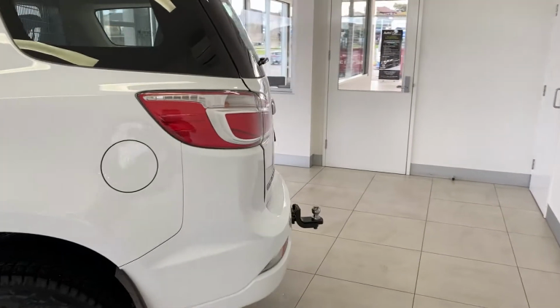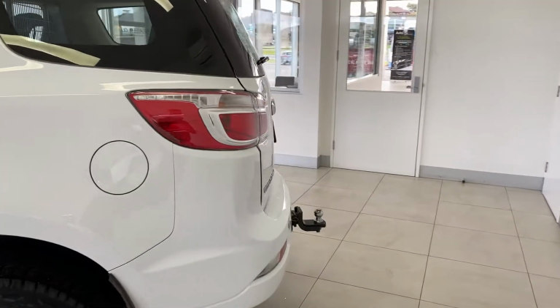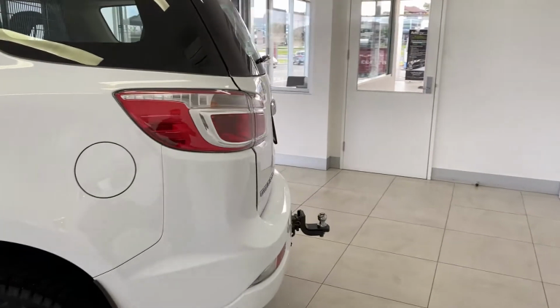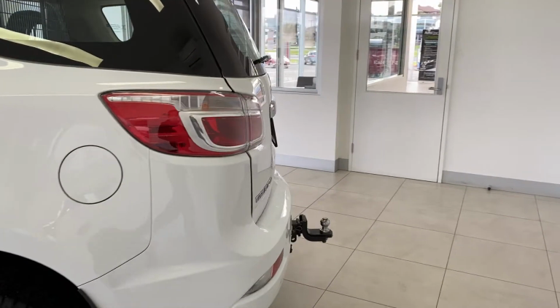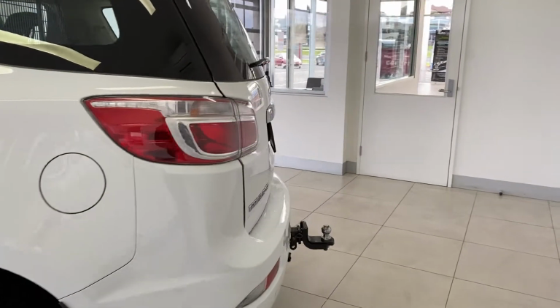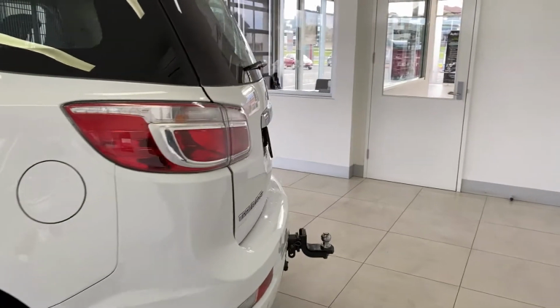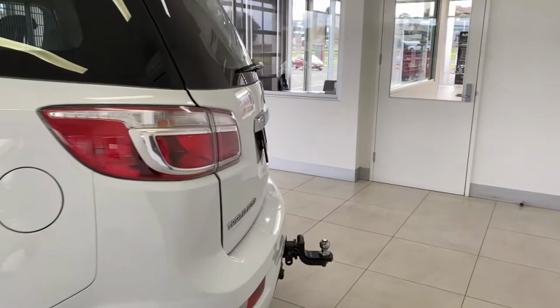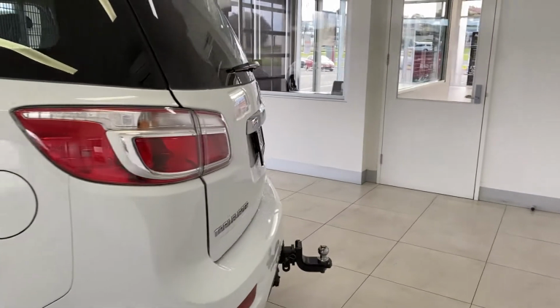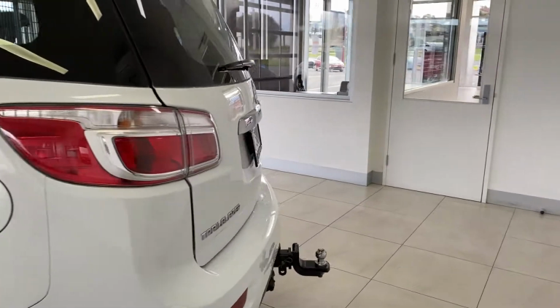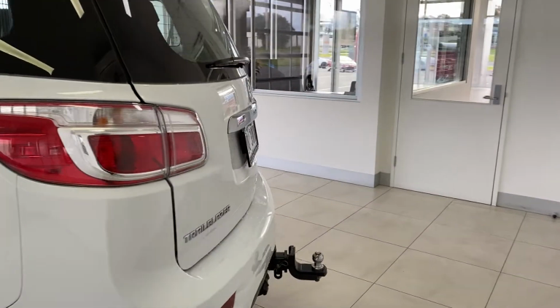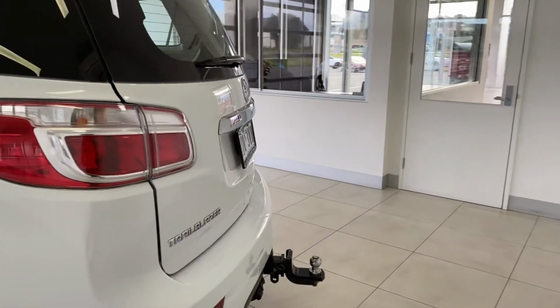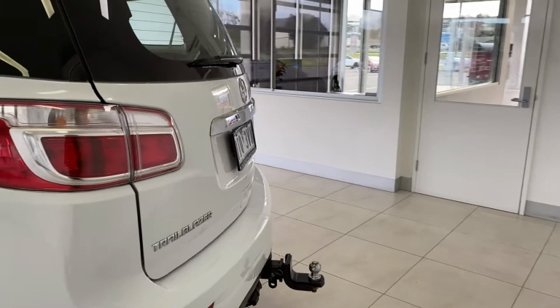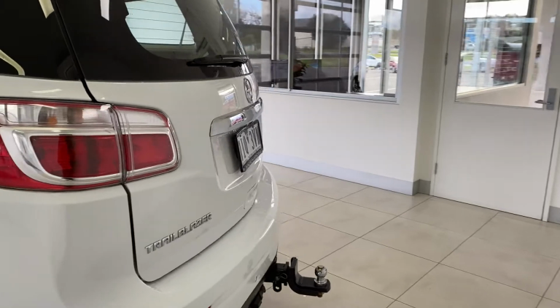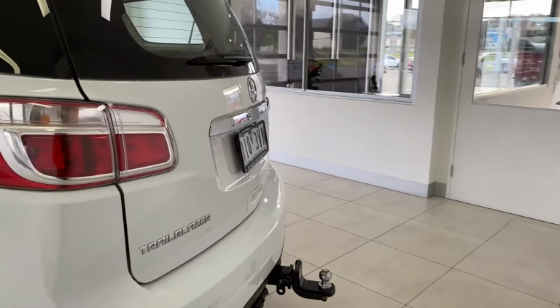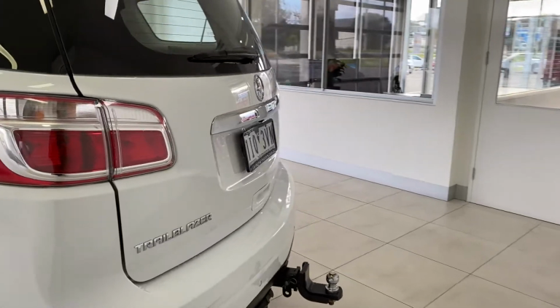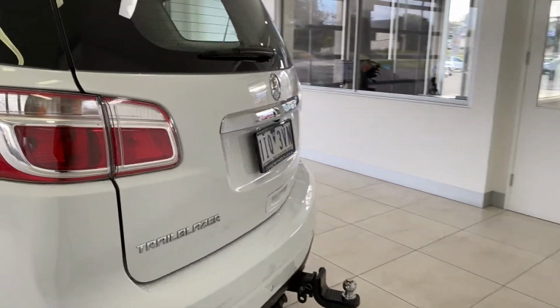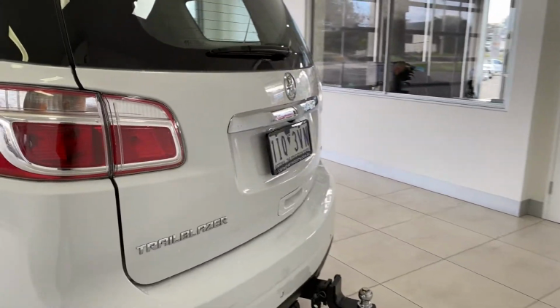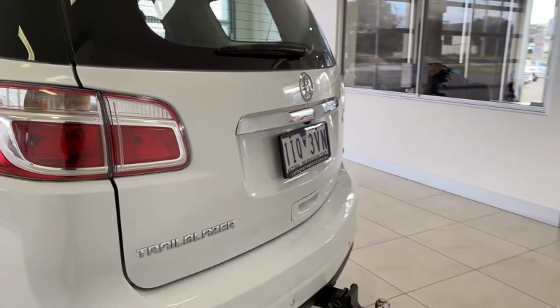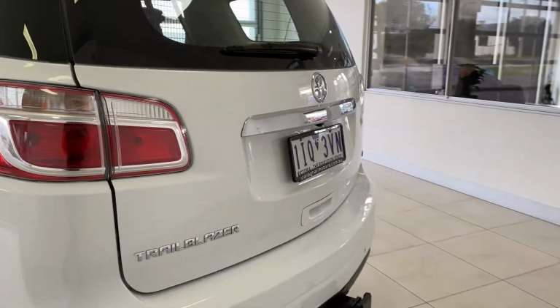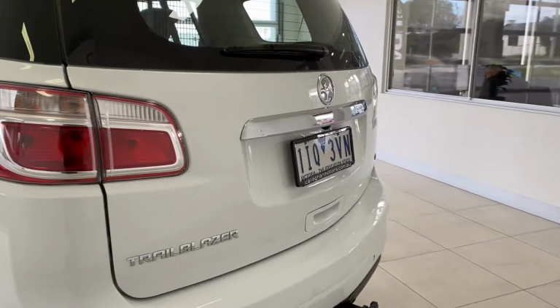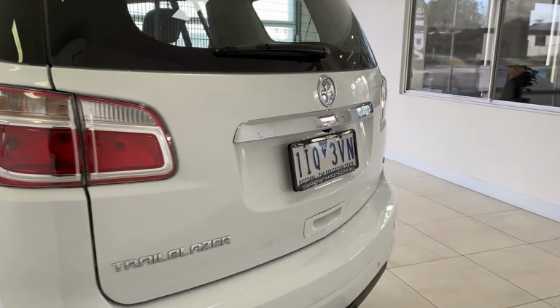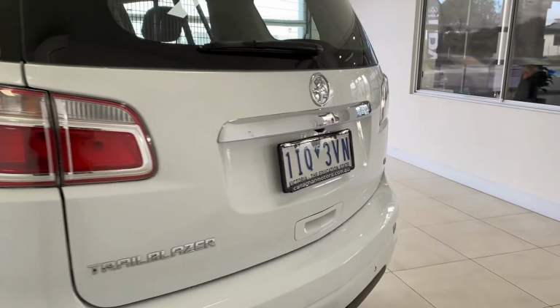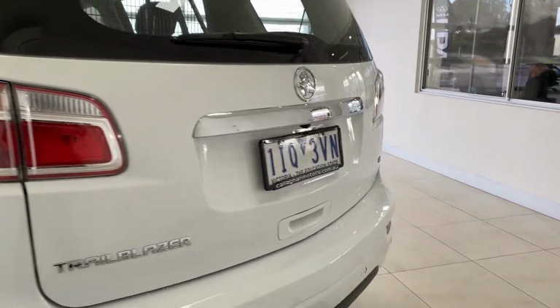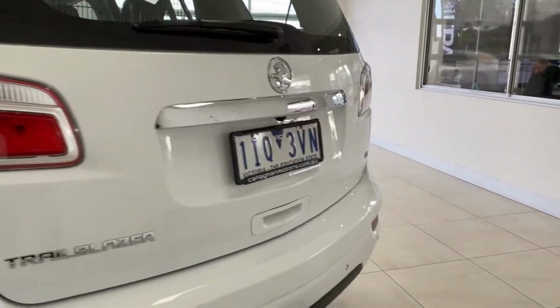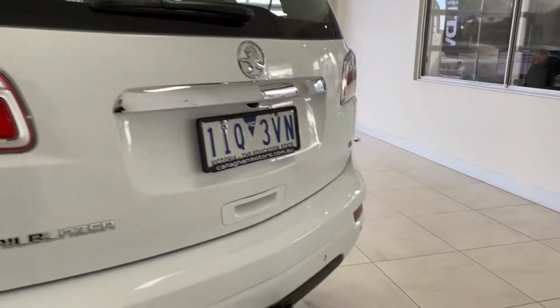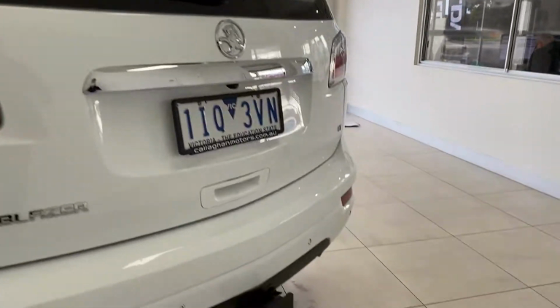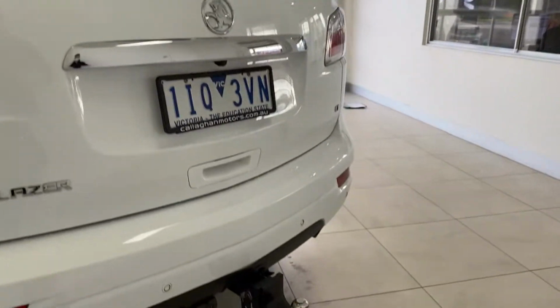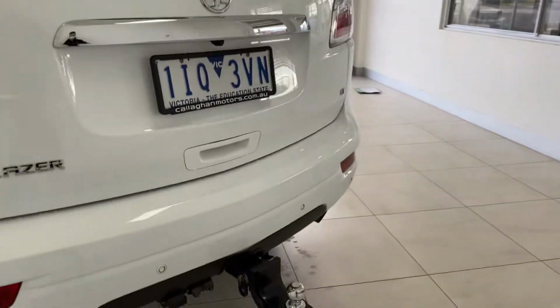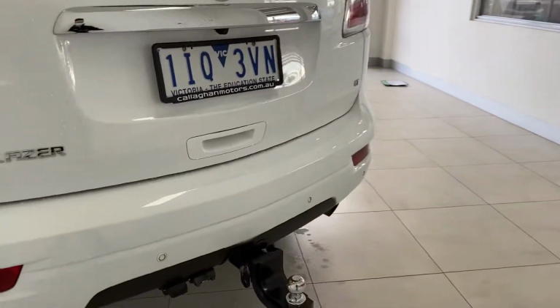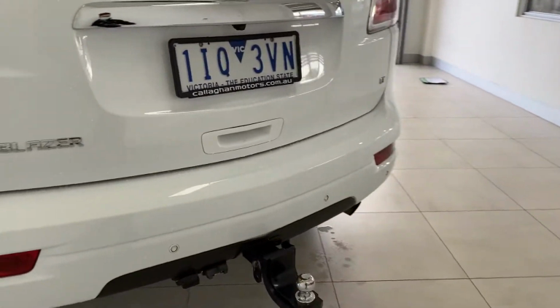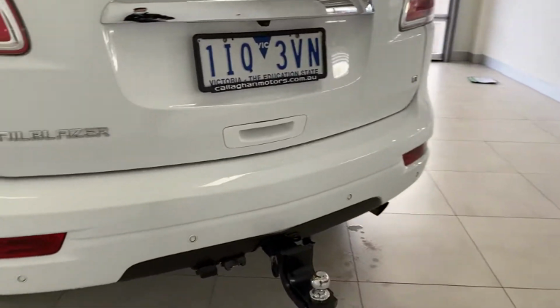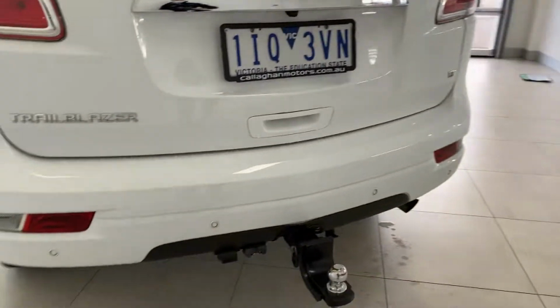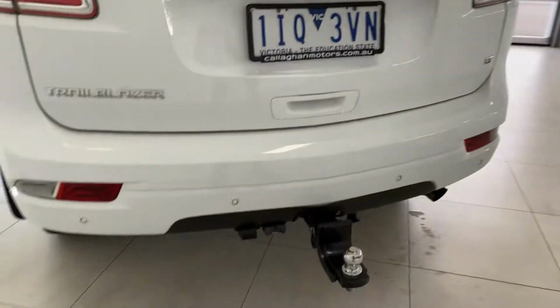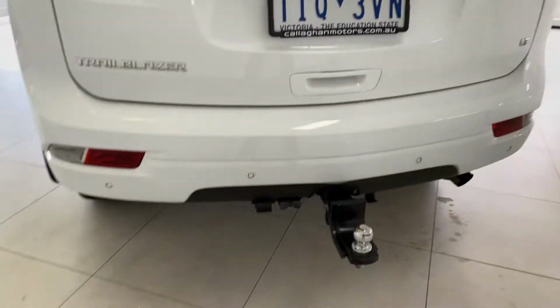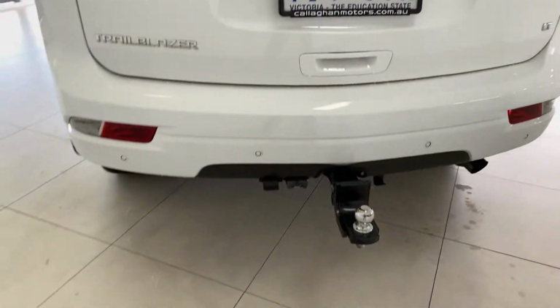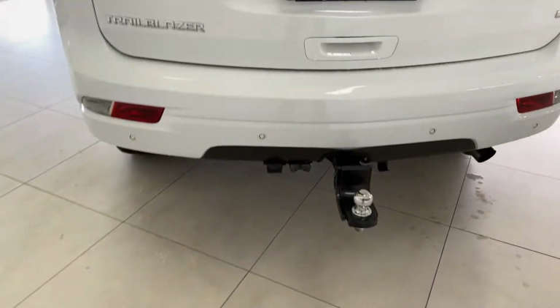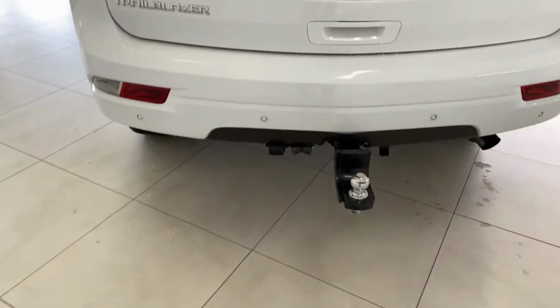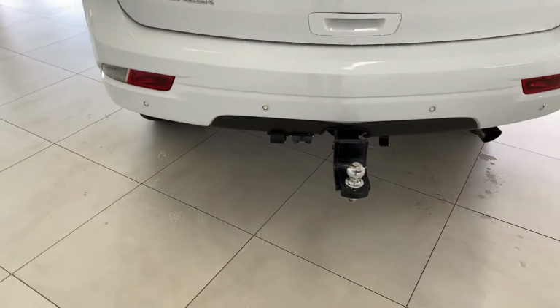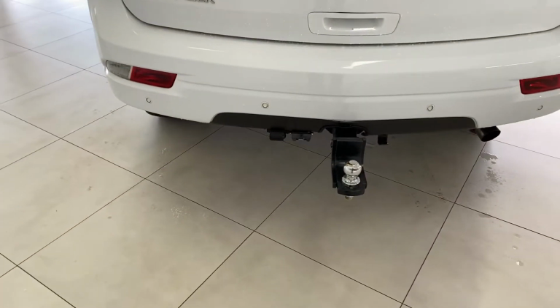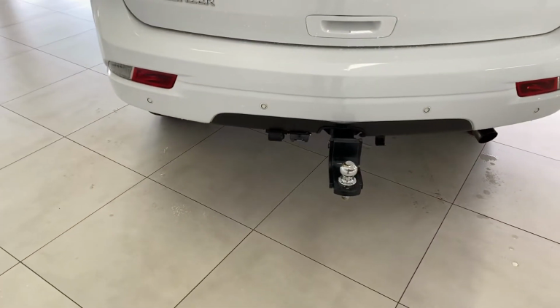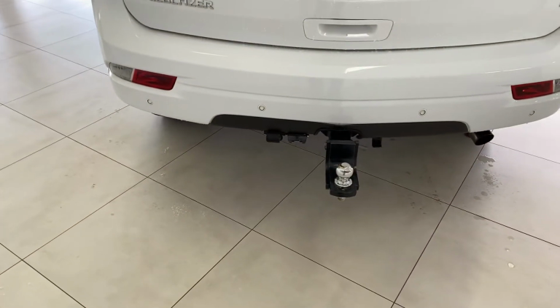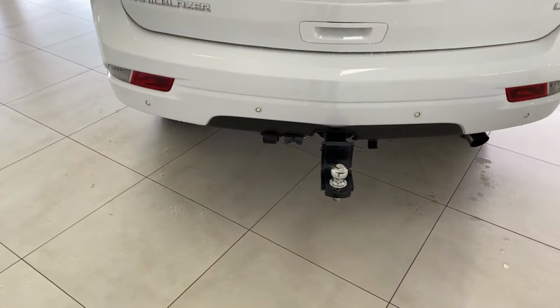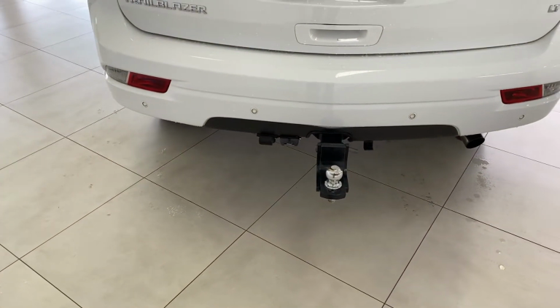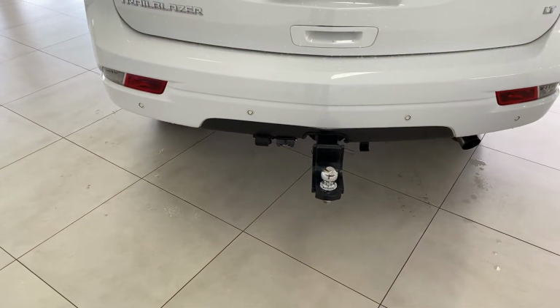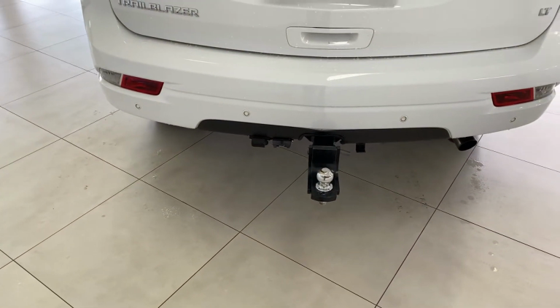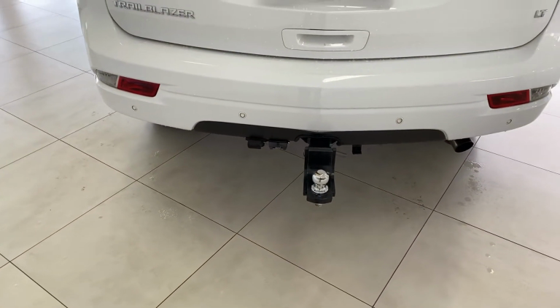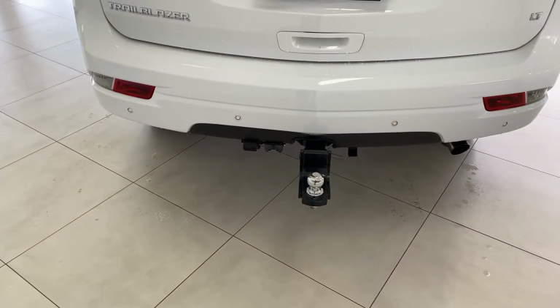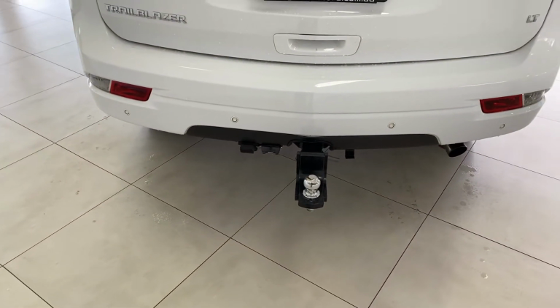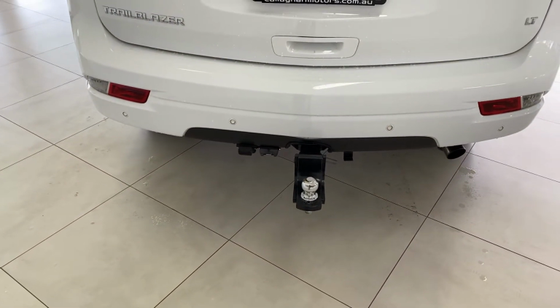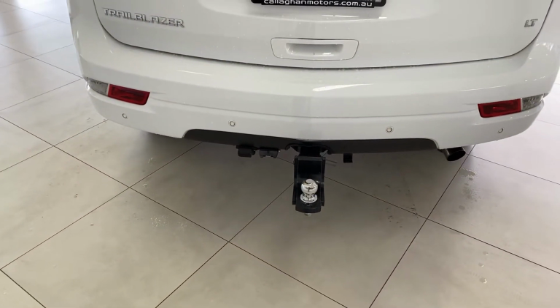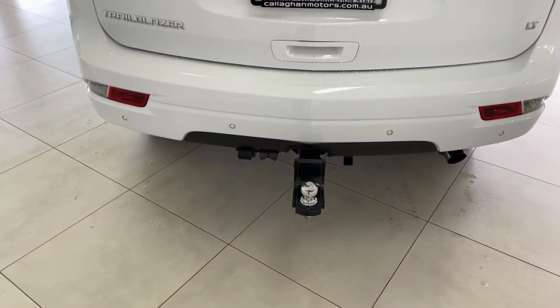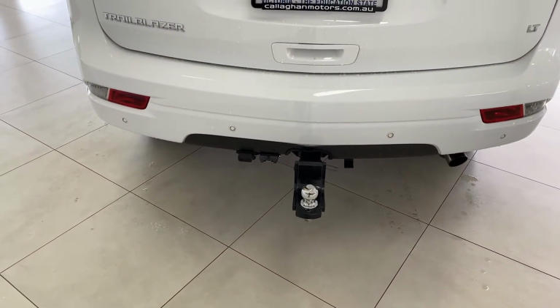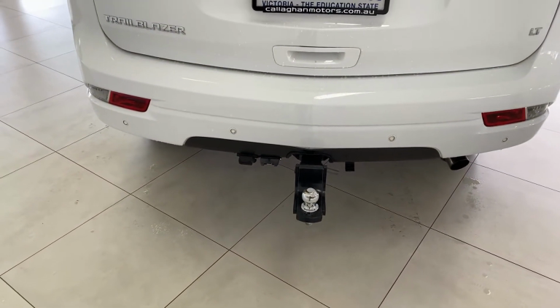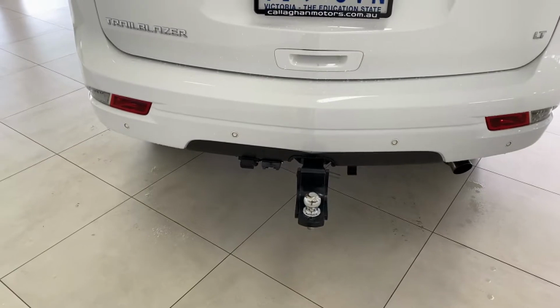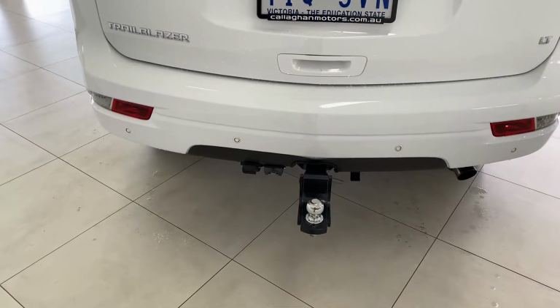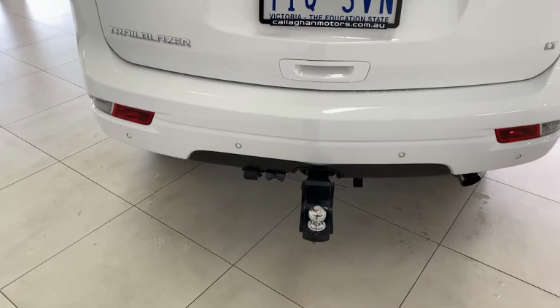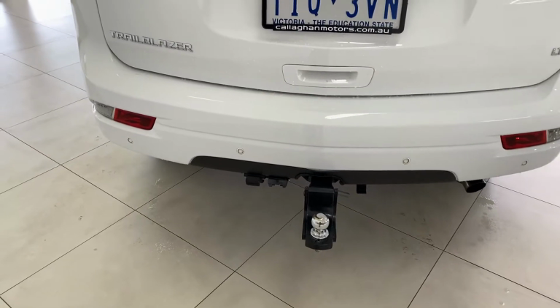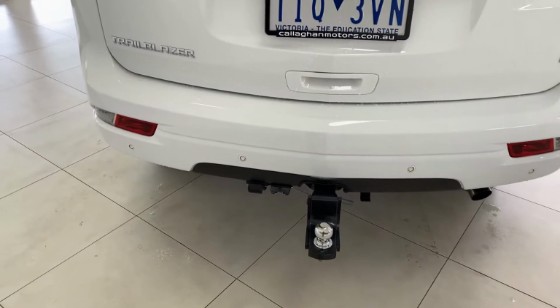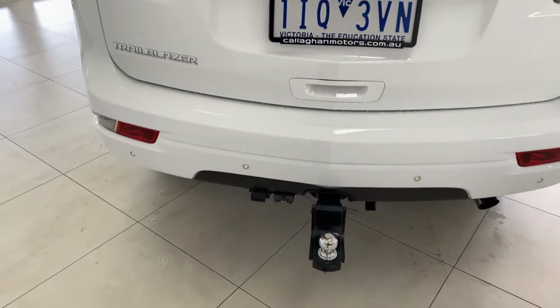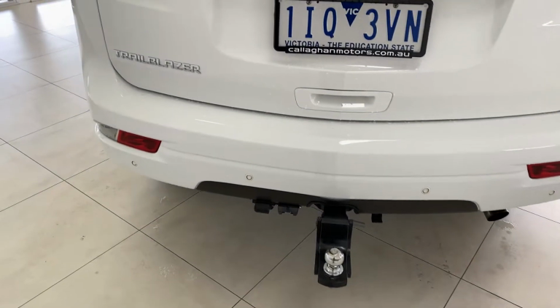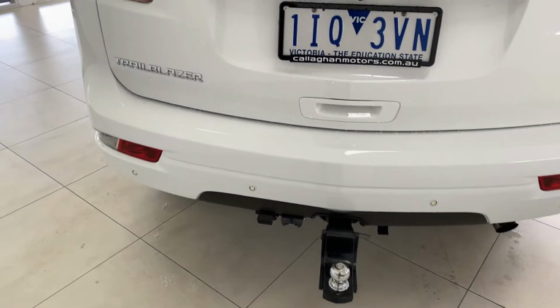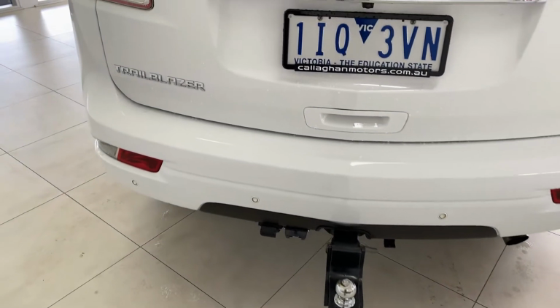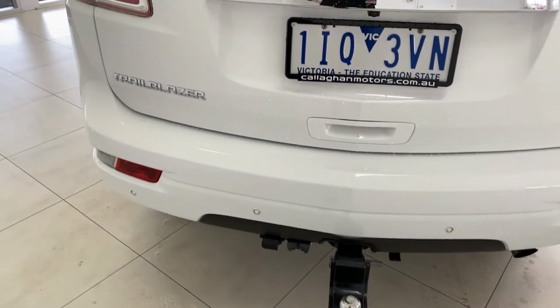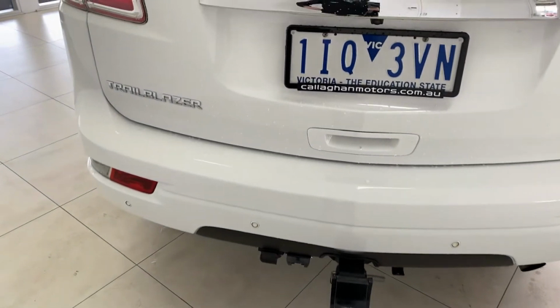This car already has a tow bar and electric brake system fitted, so it's all set up and ready for your towing needs.